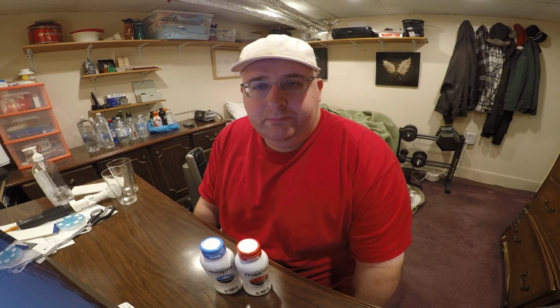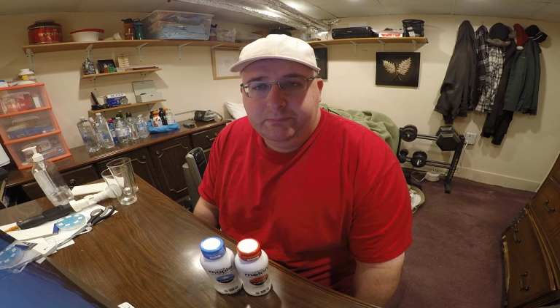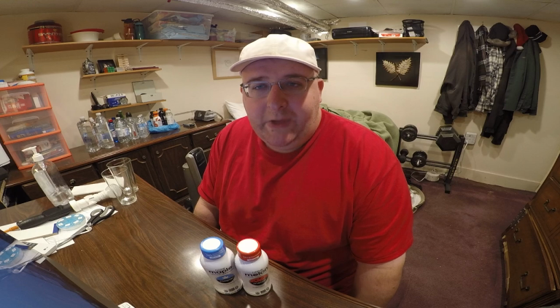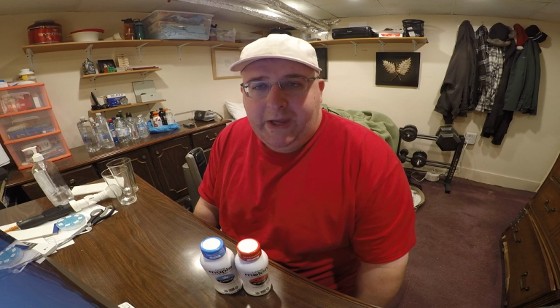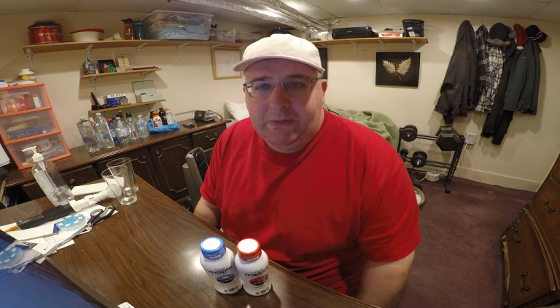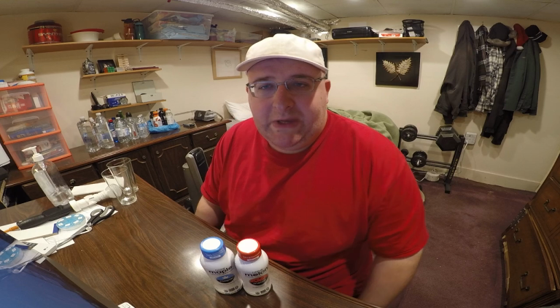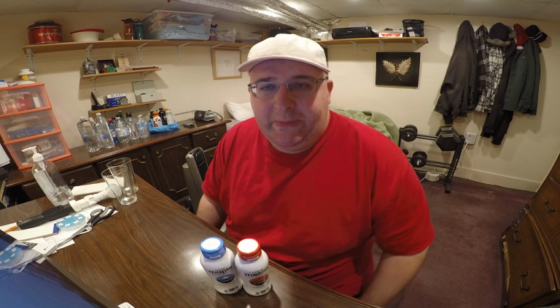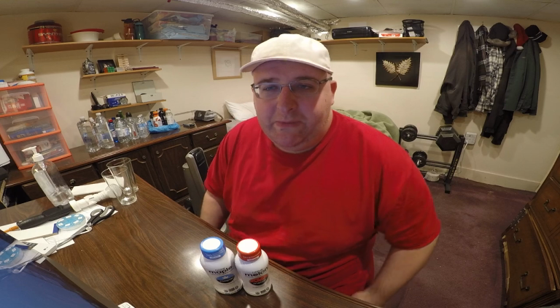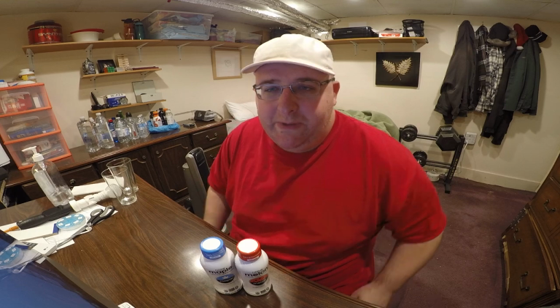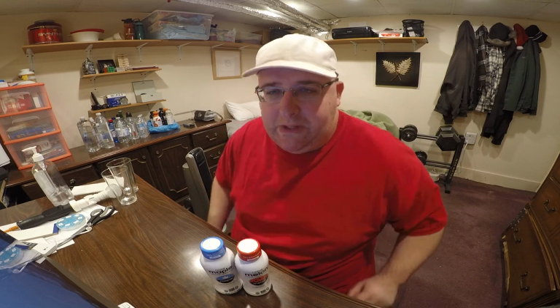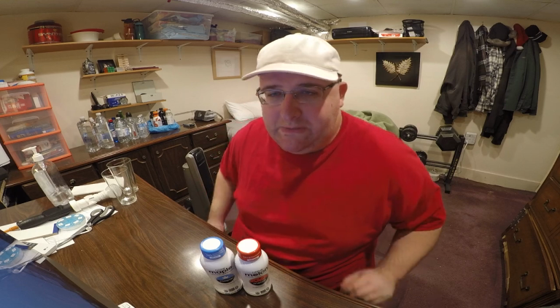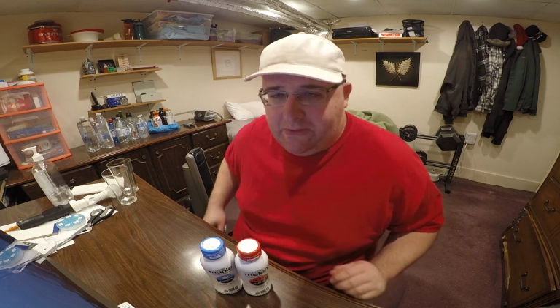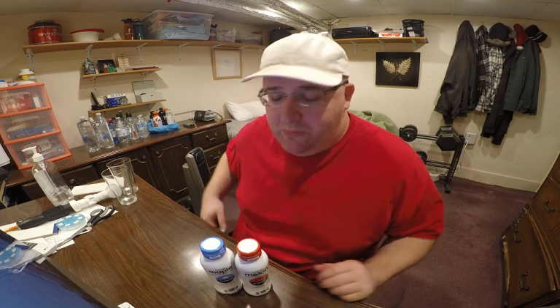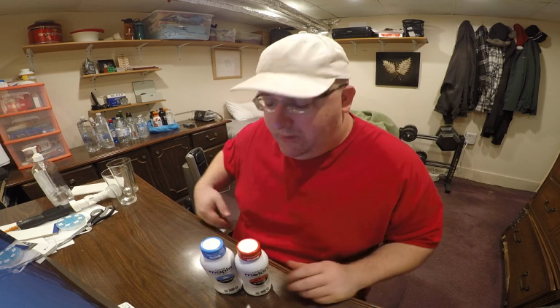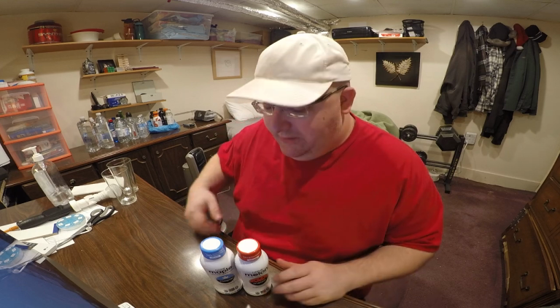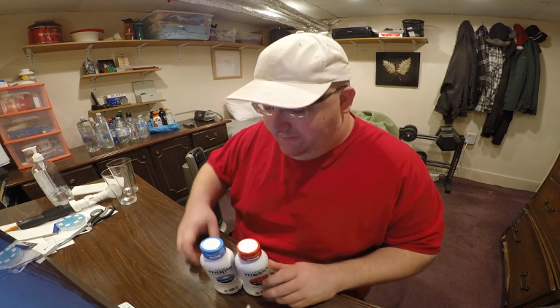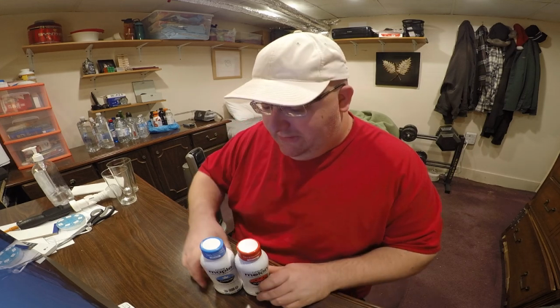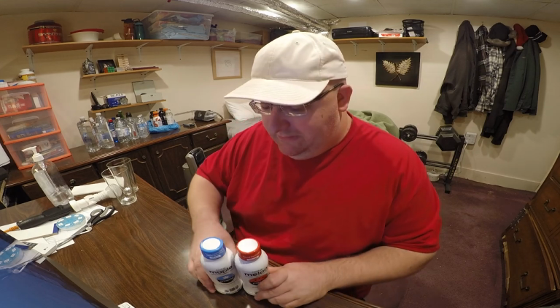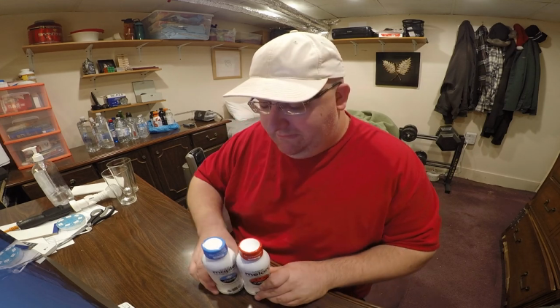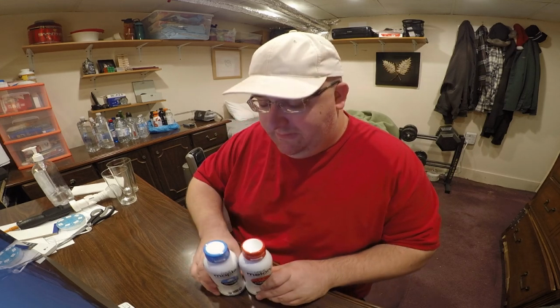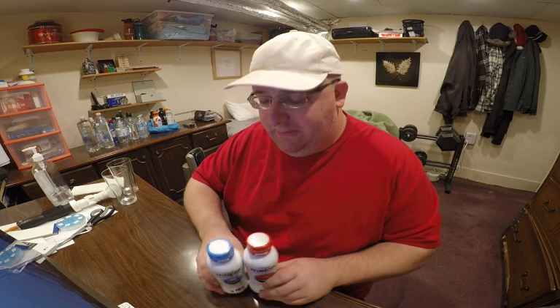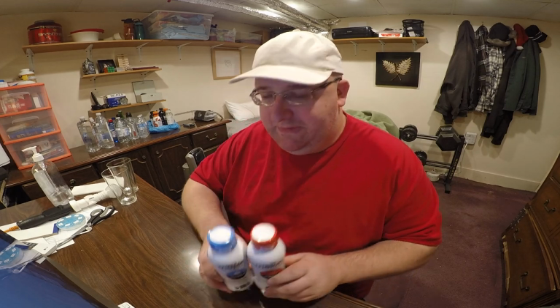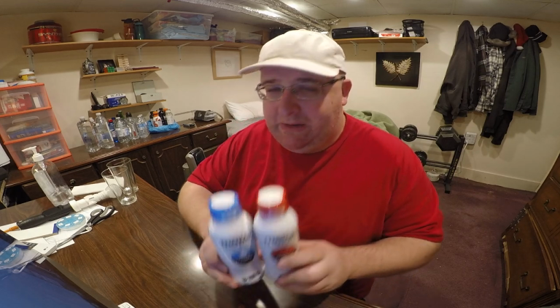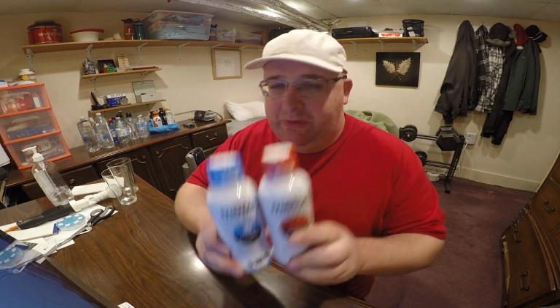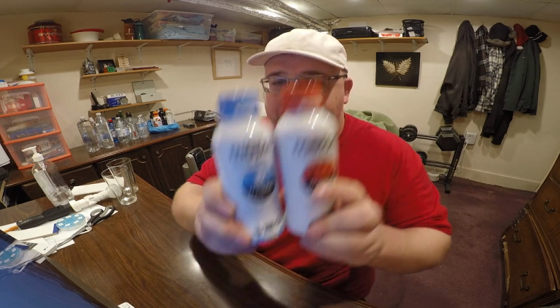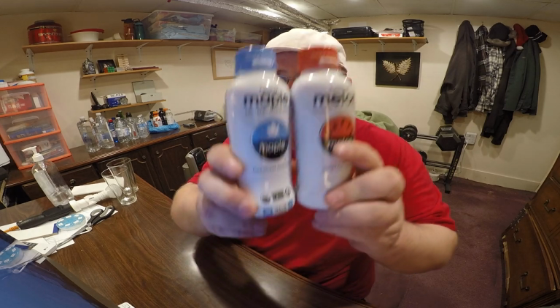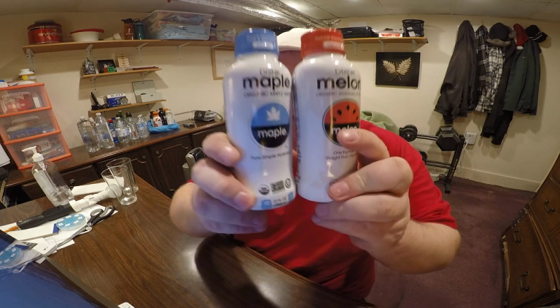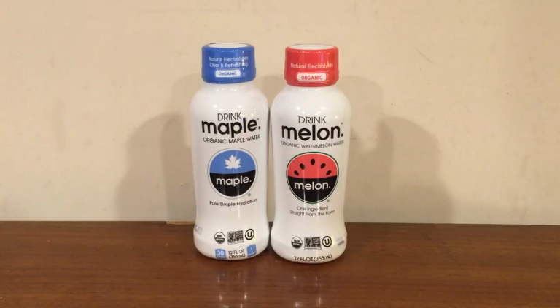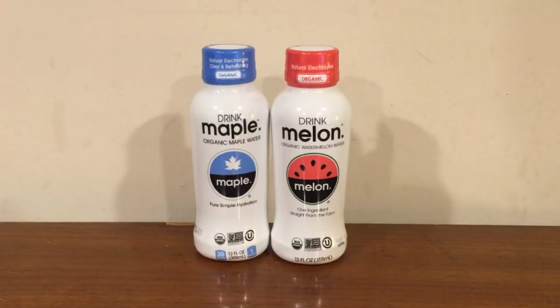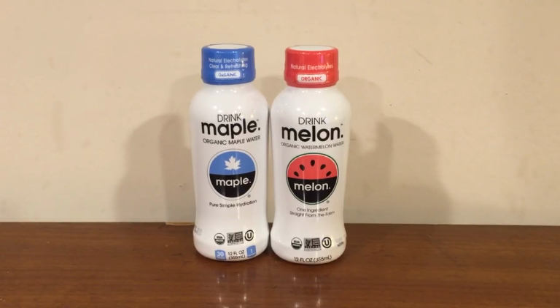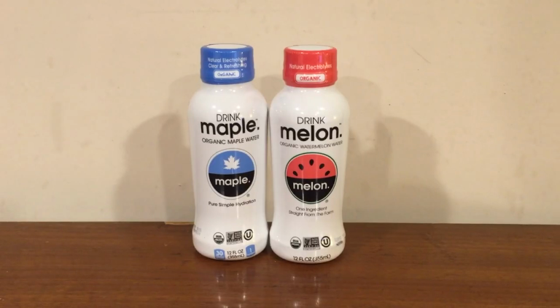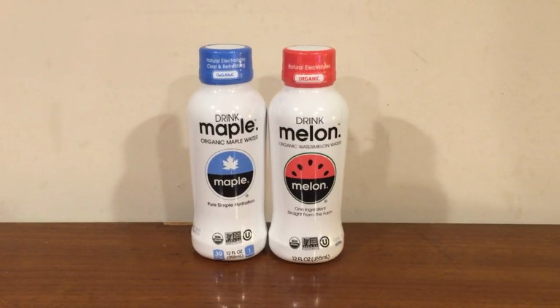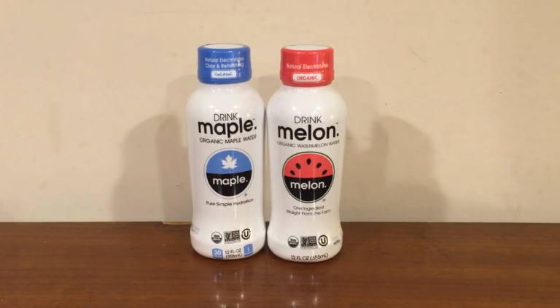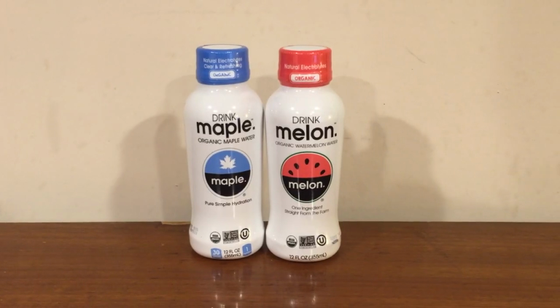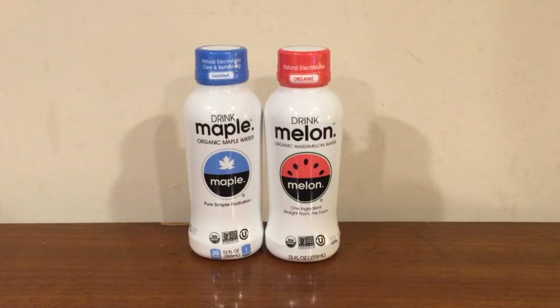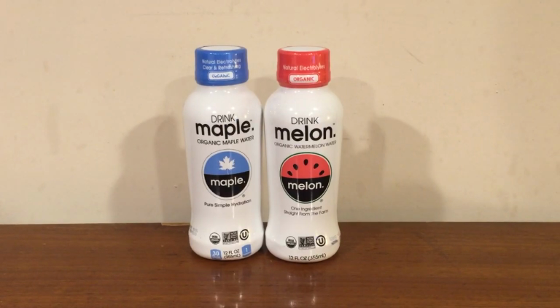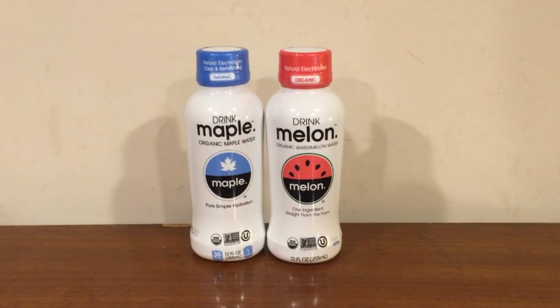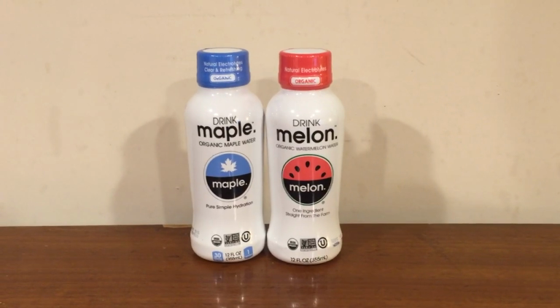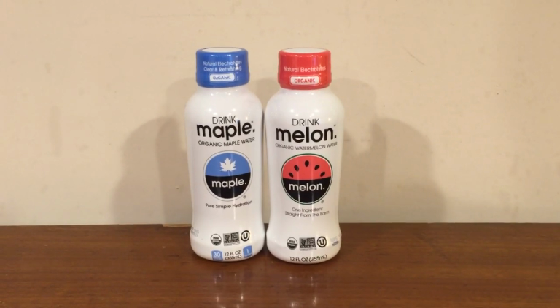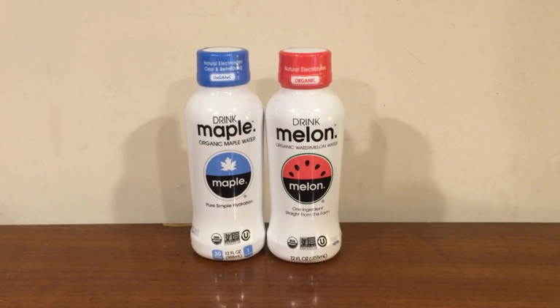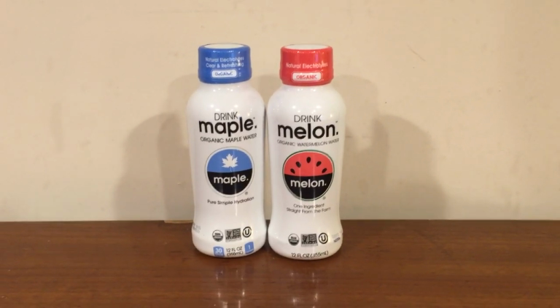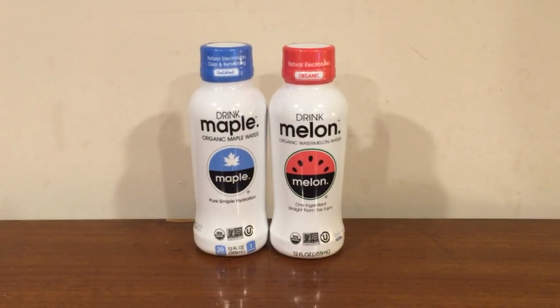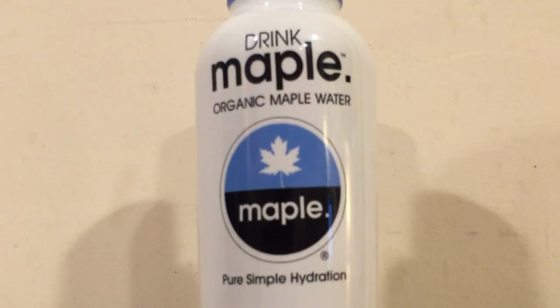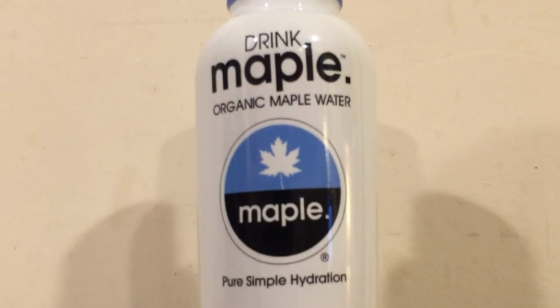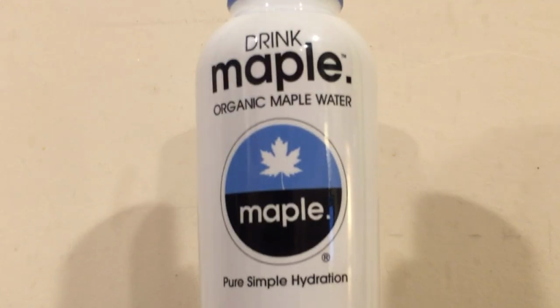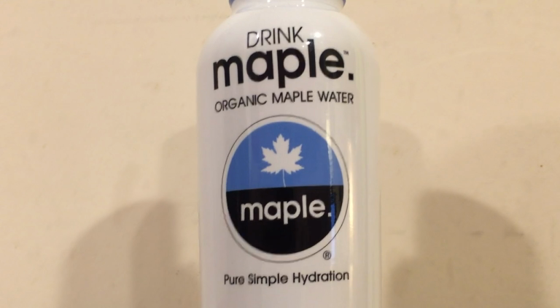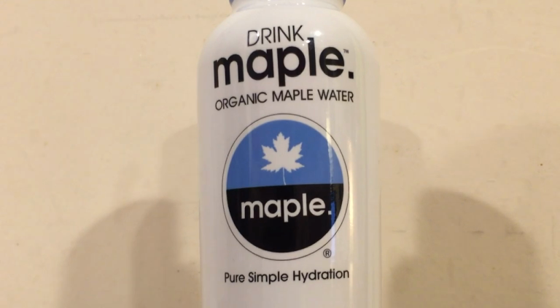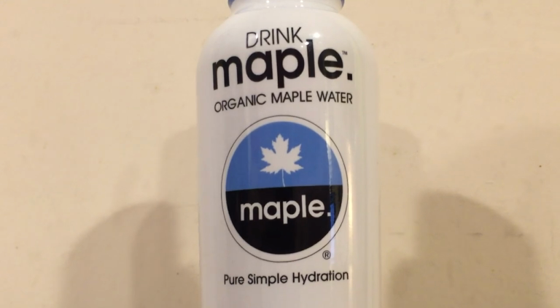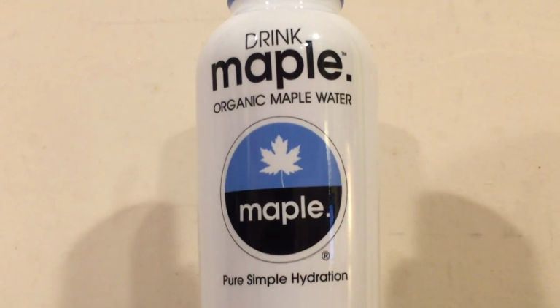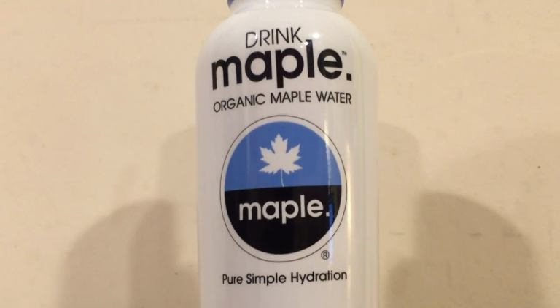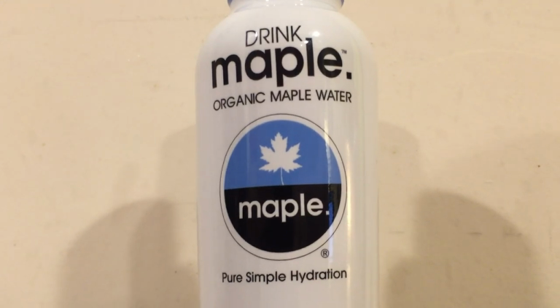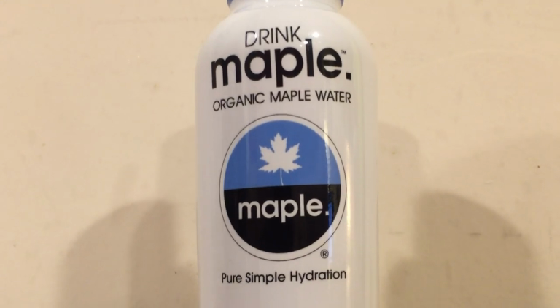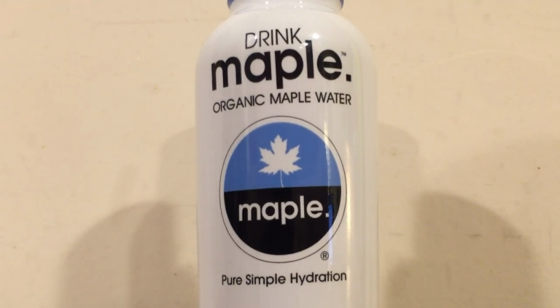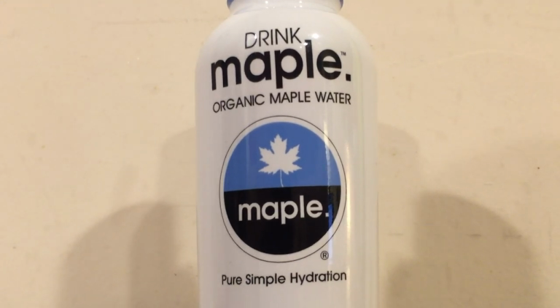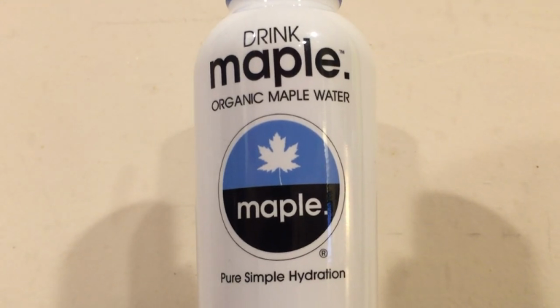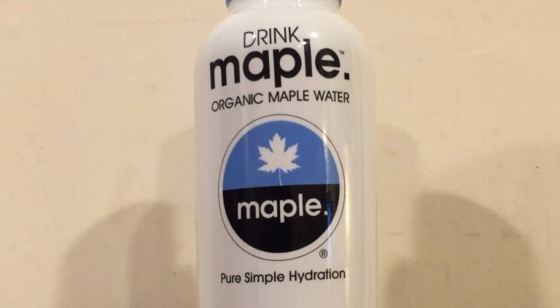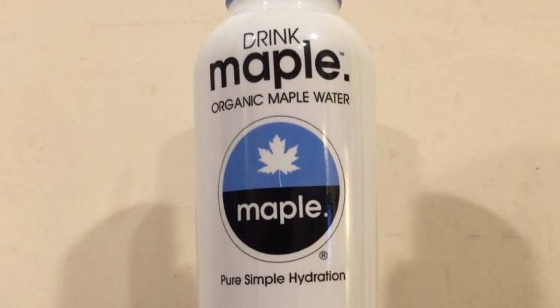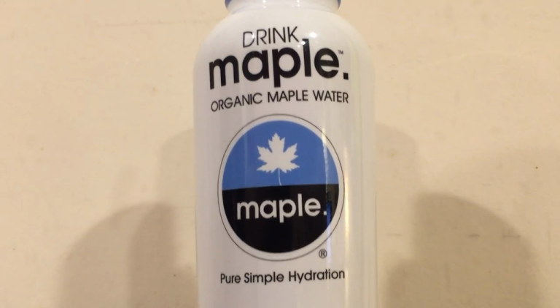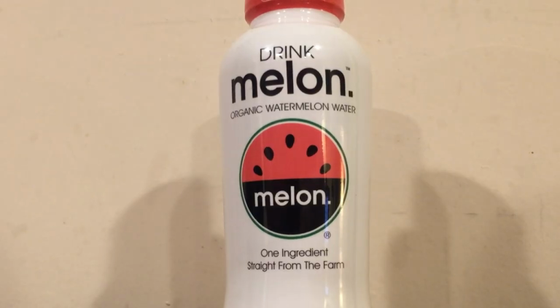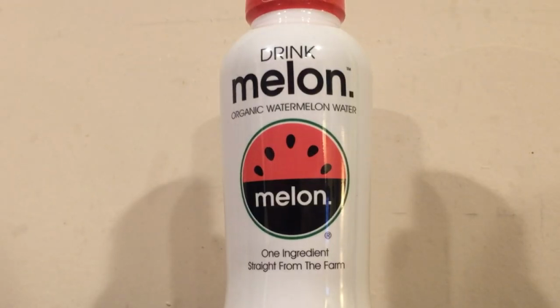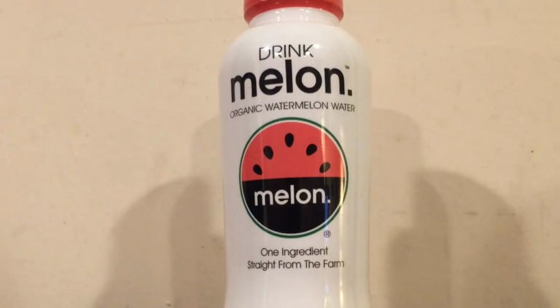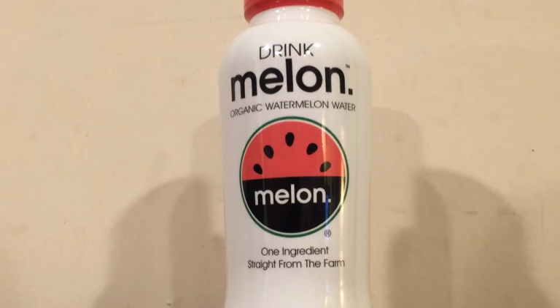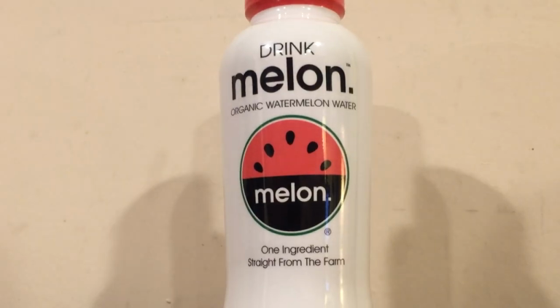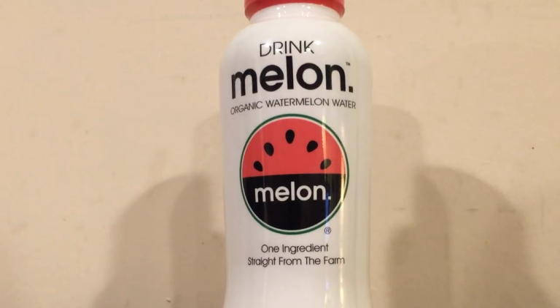Hey, what's up everybody? Here's another water comparison video. Tonight we're comparing these two waters. First up is Drink Maple. Next up is Drink Melon.